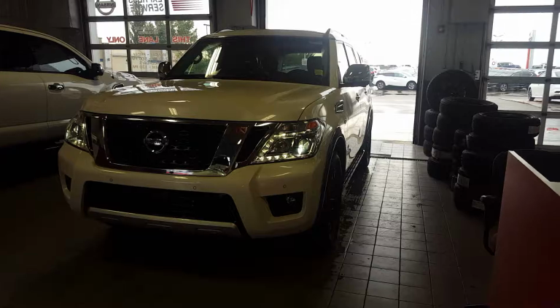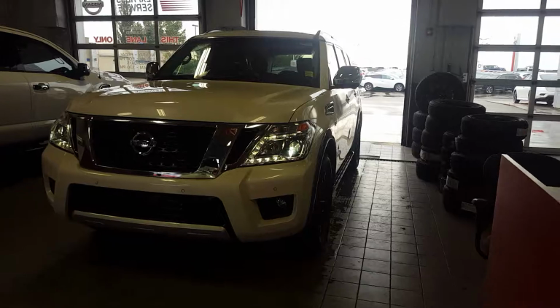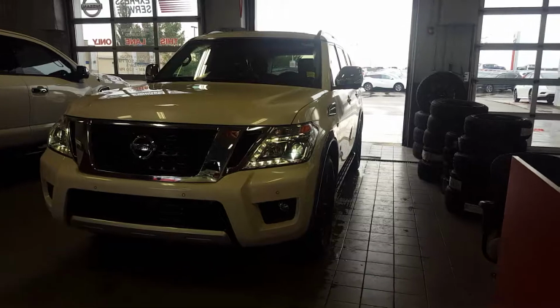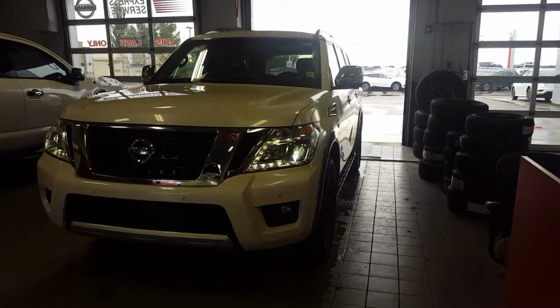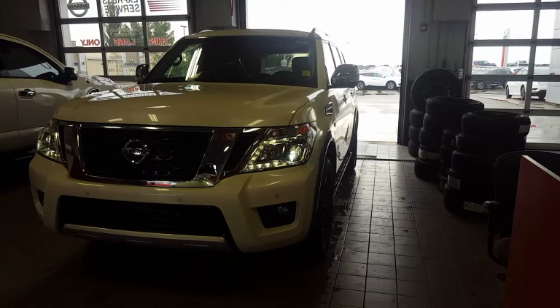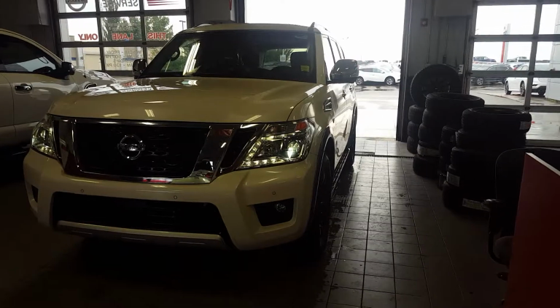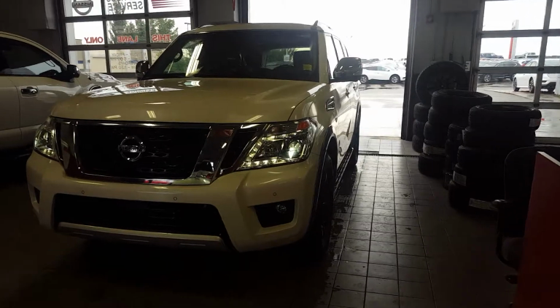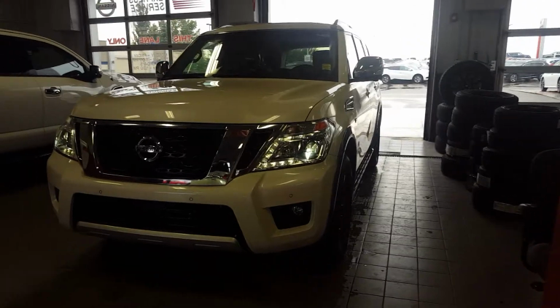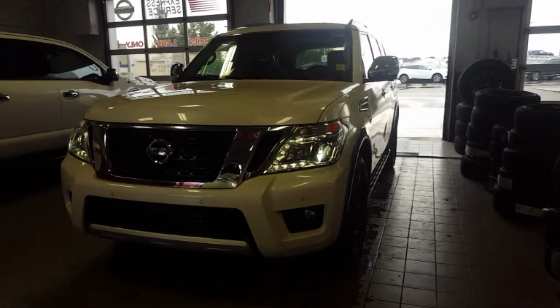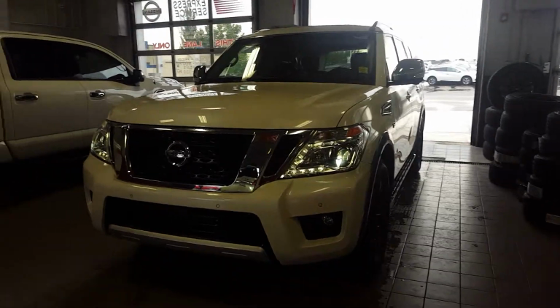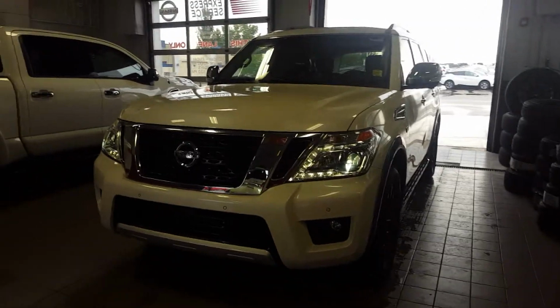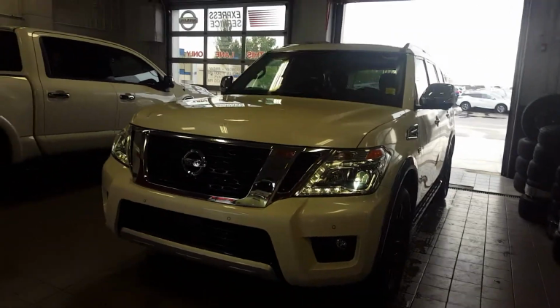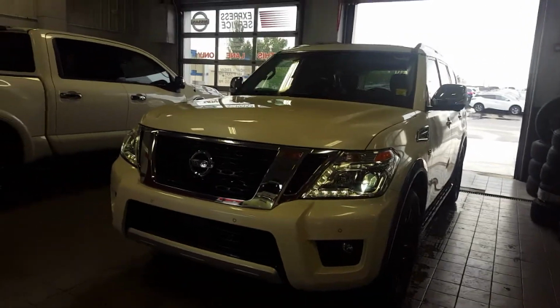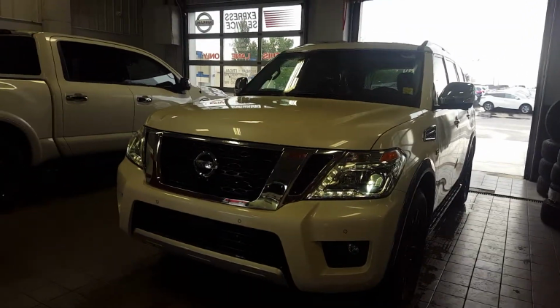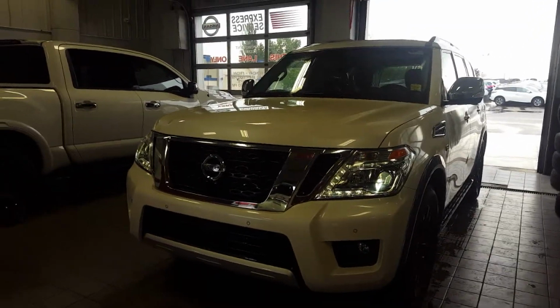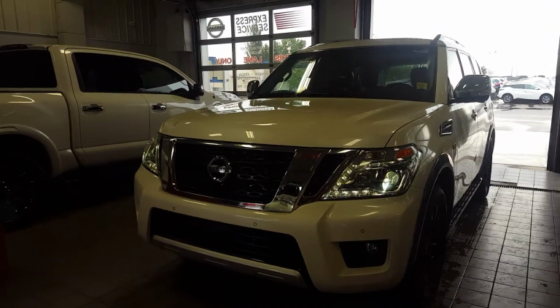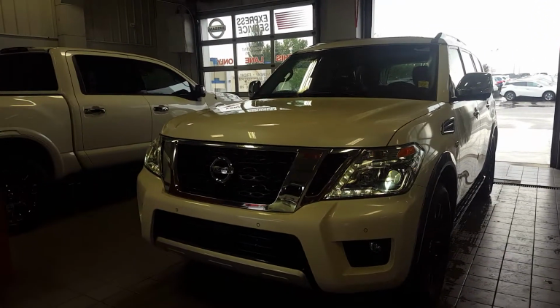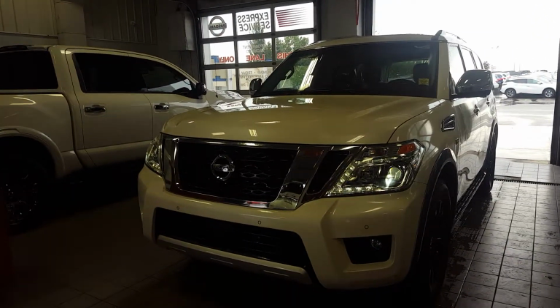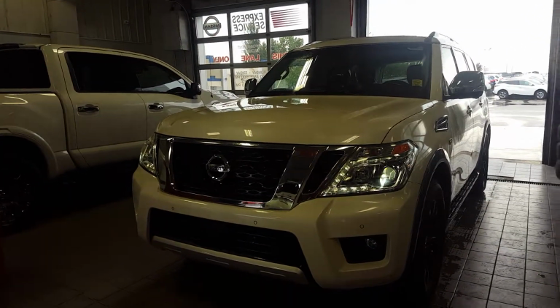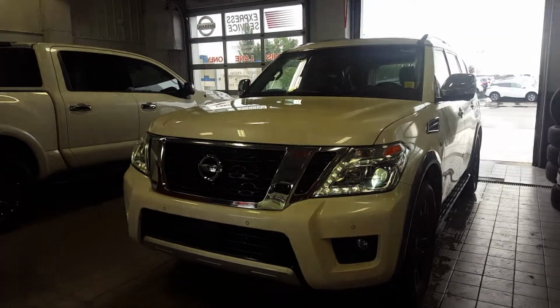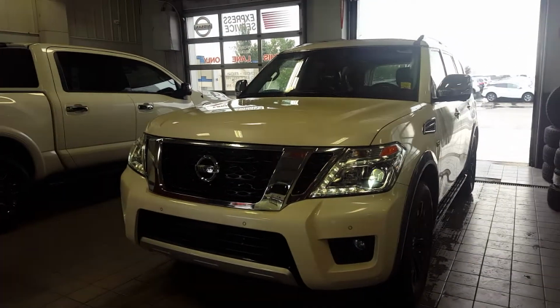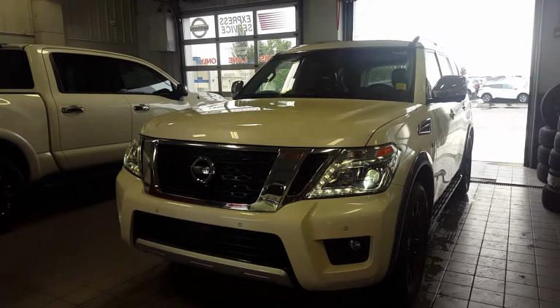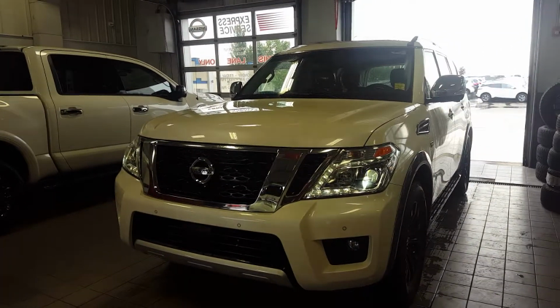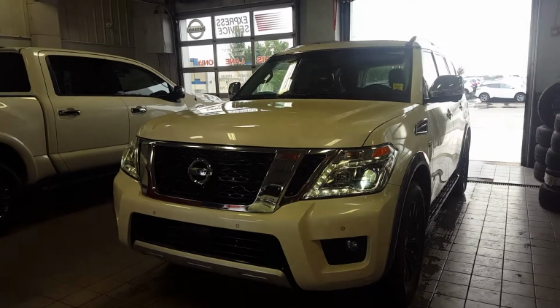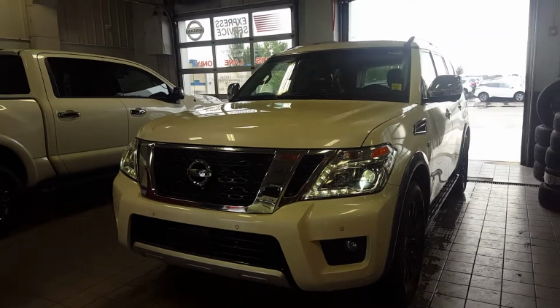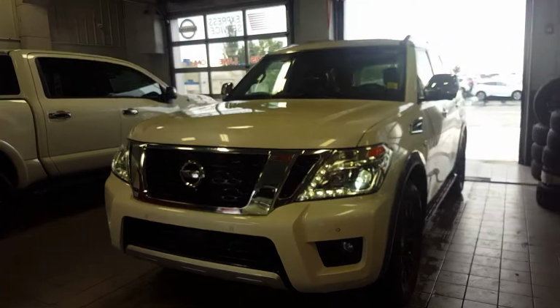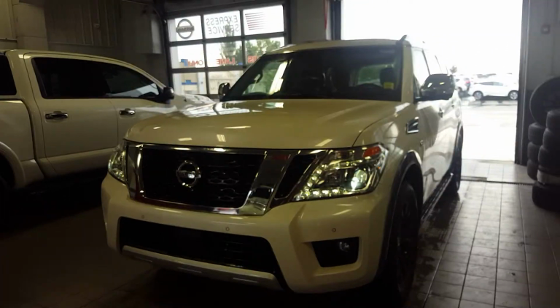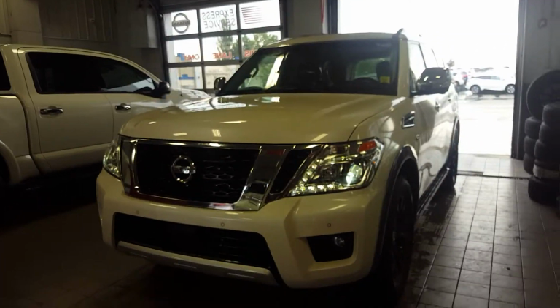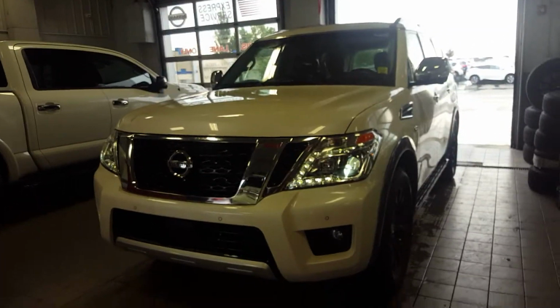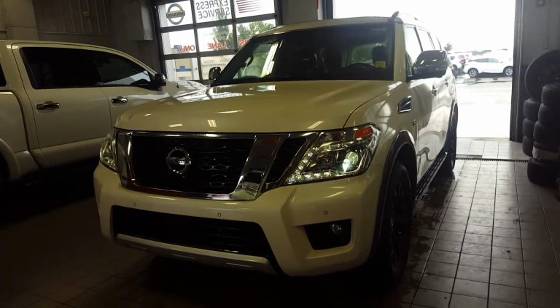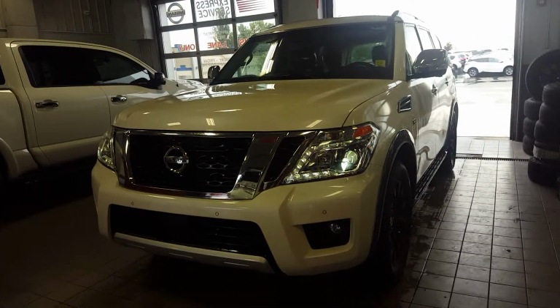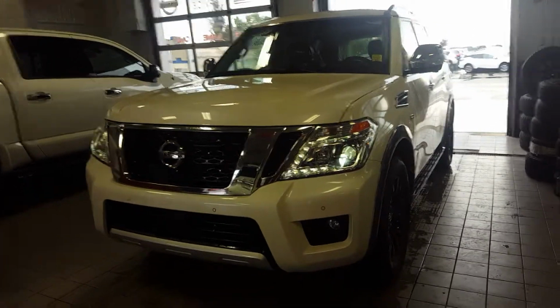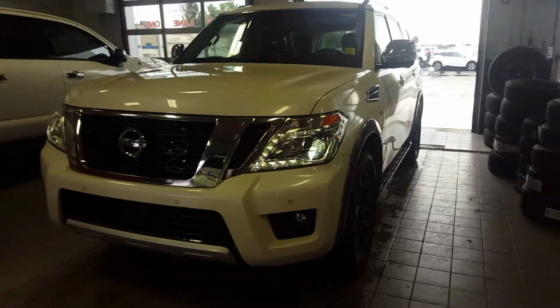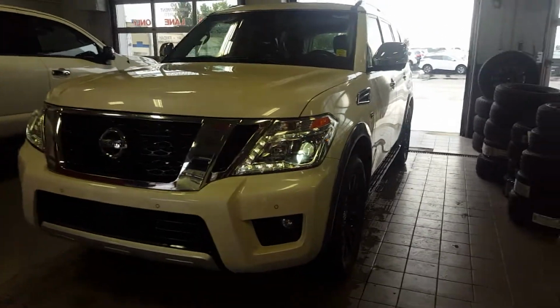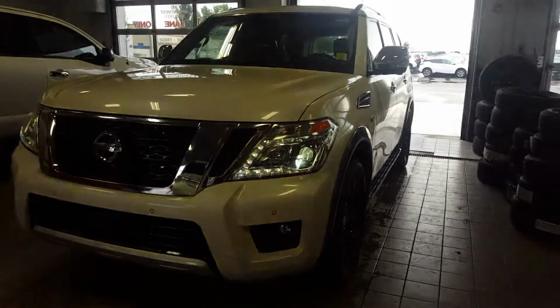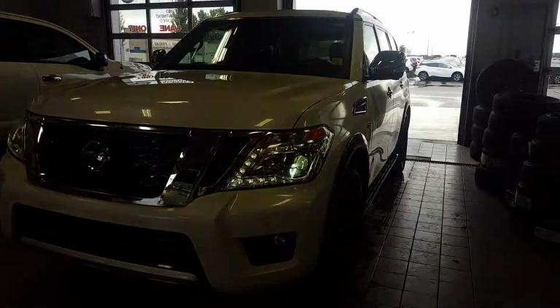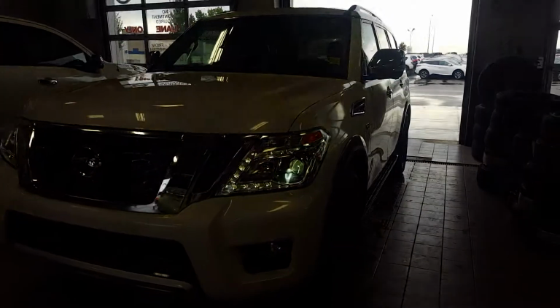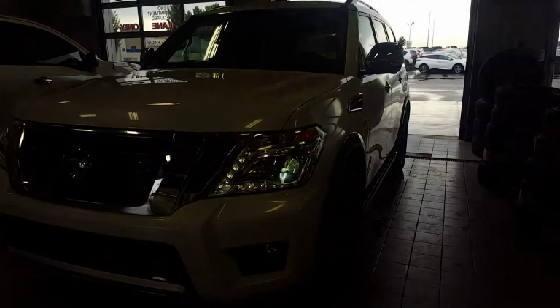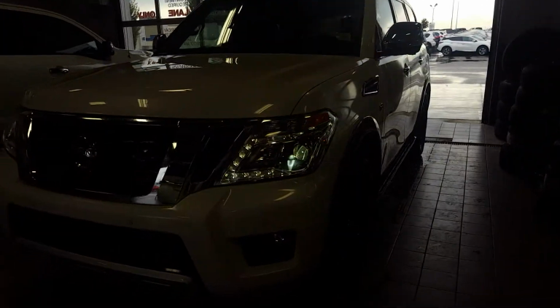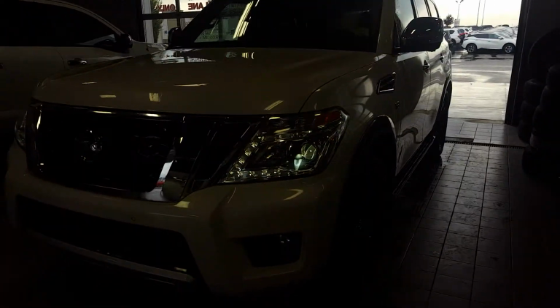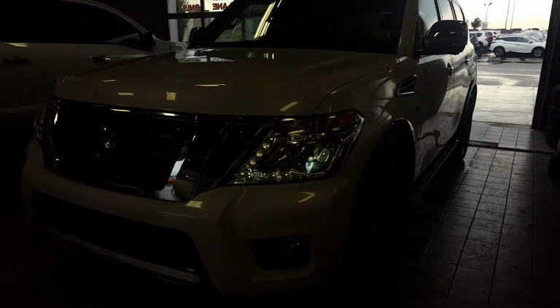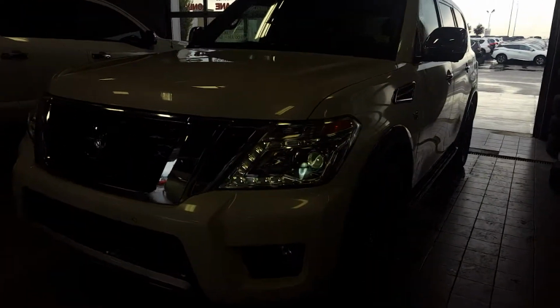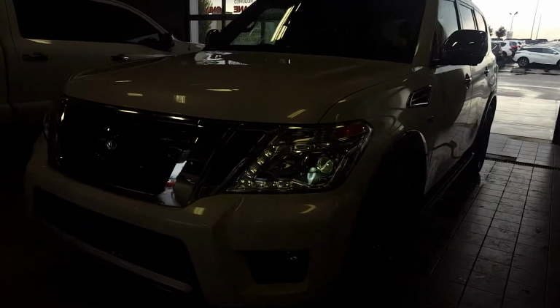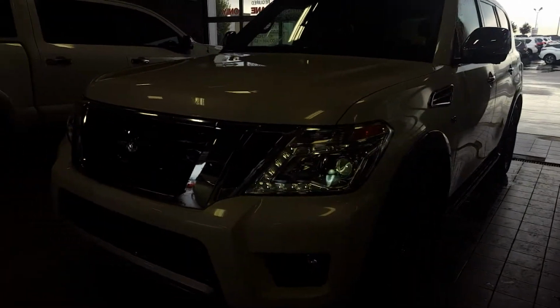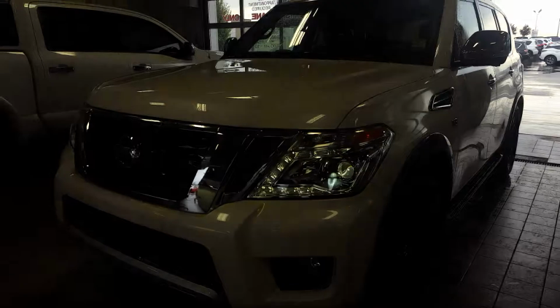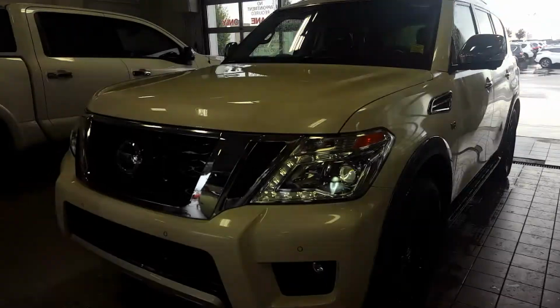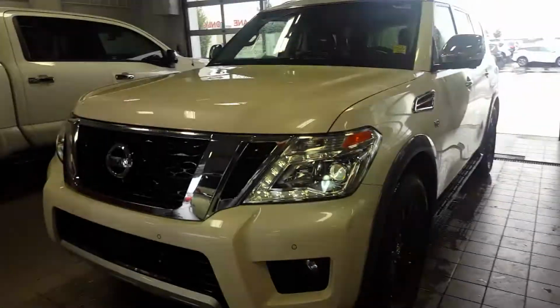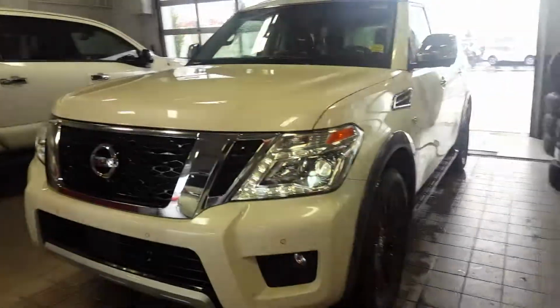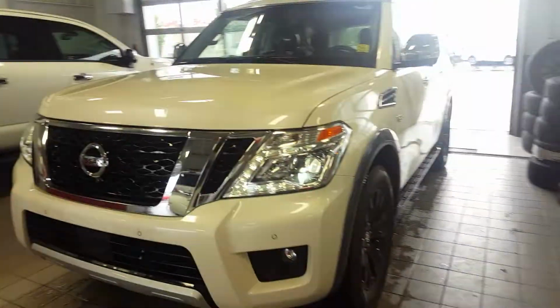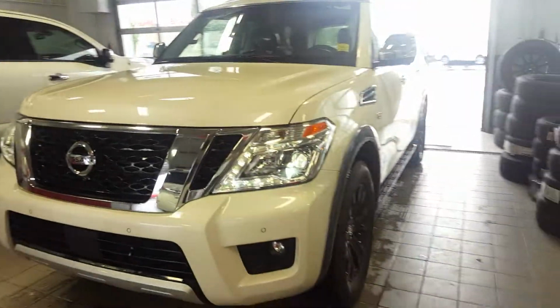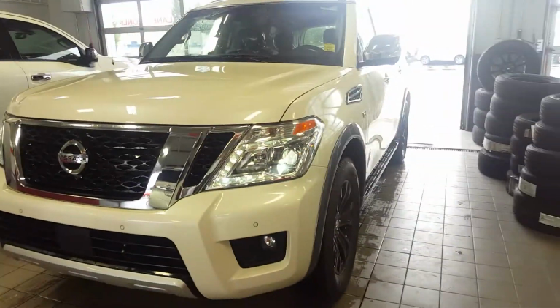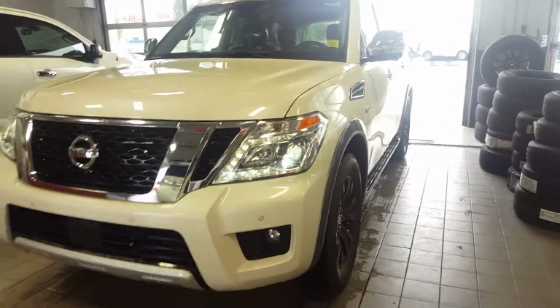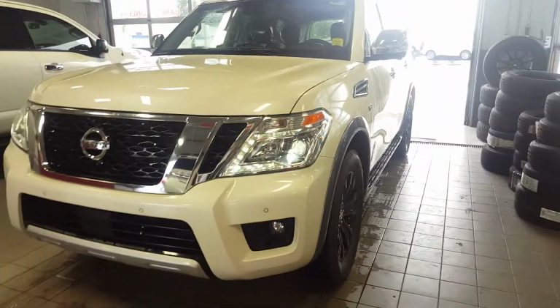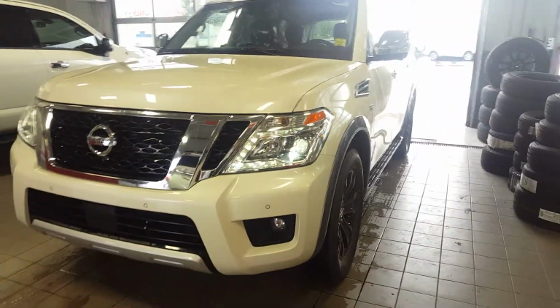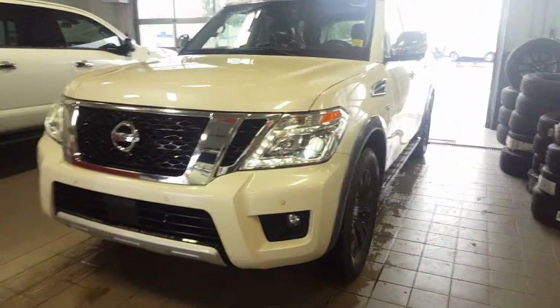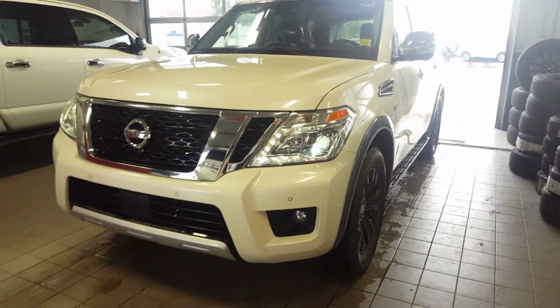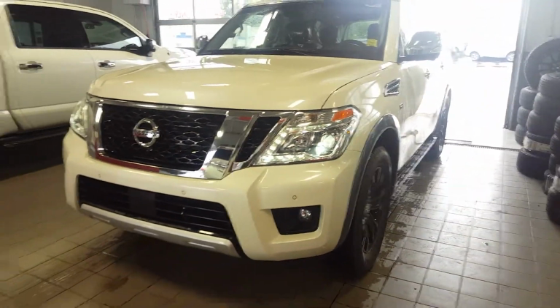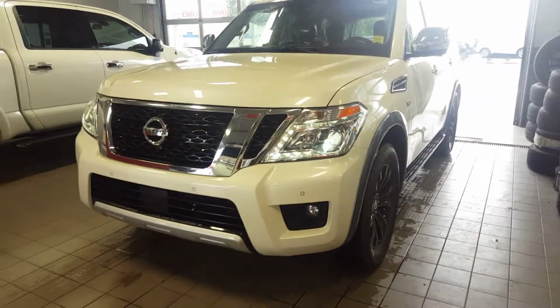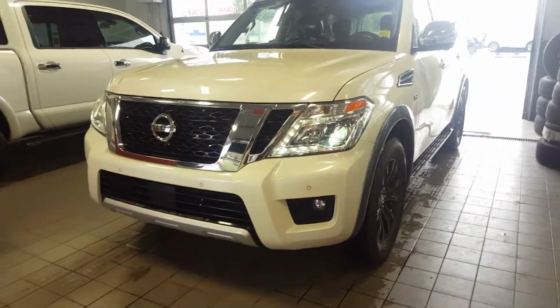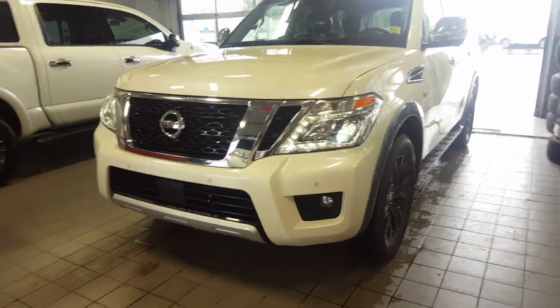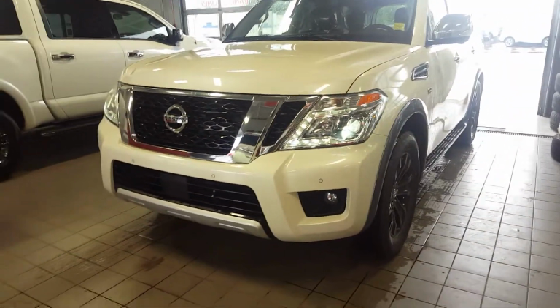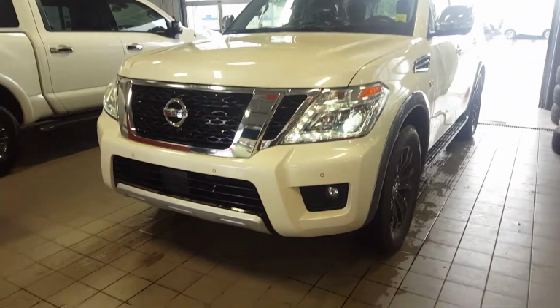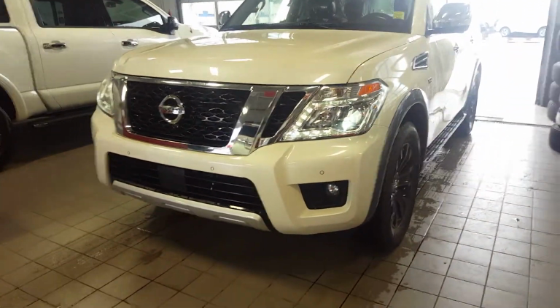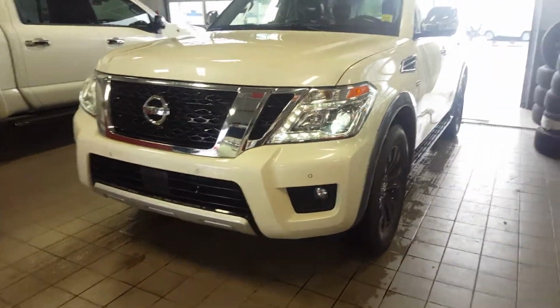Hey there, Craig. This is Orlando from Sherwood Nissan. Just wanted to show you a quick video here to show you the exact unit that you had selected online.